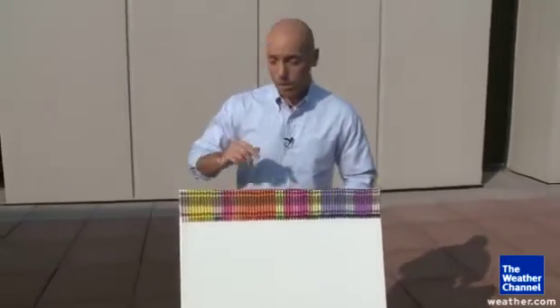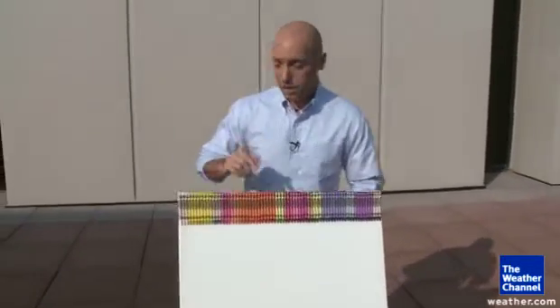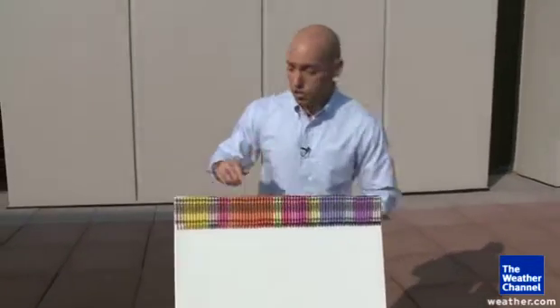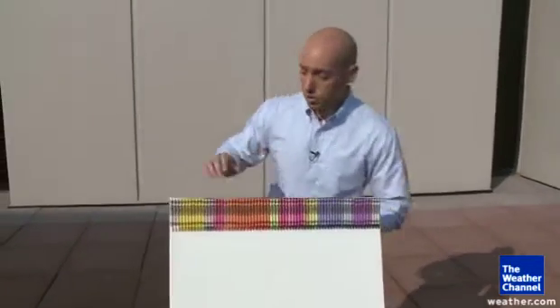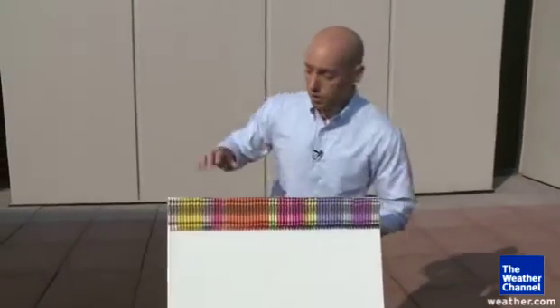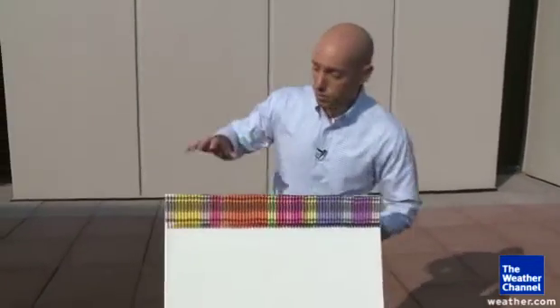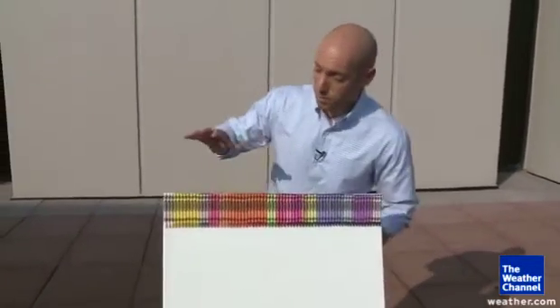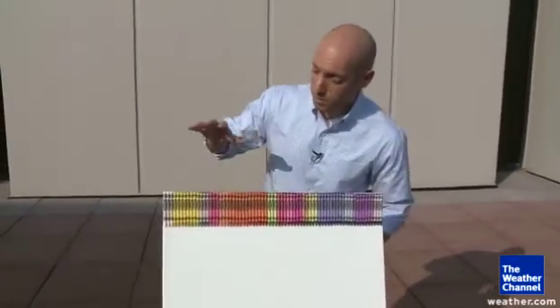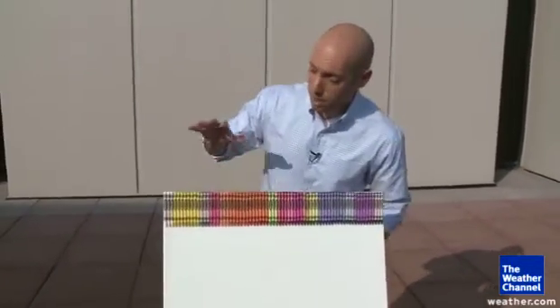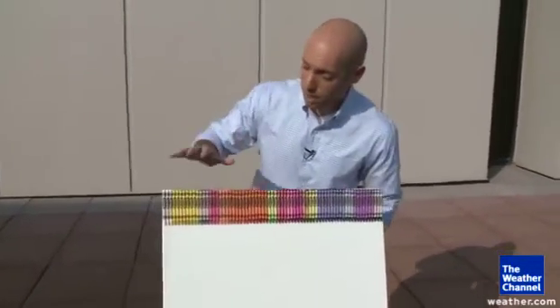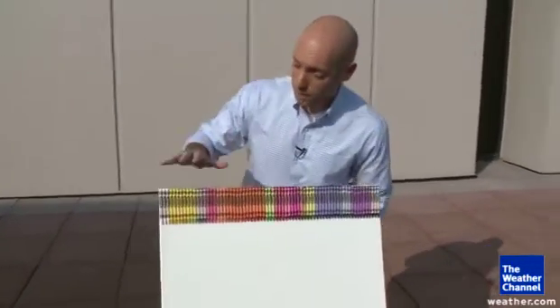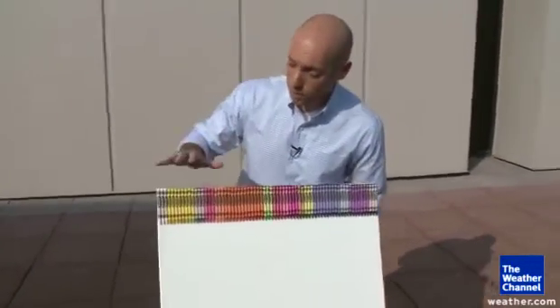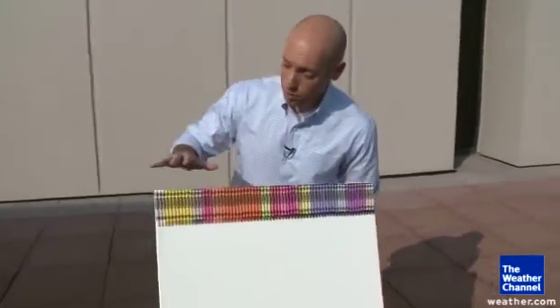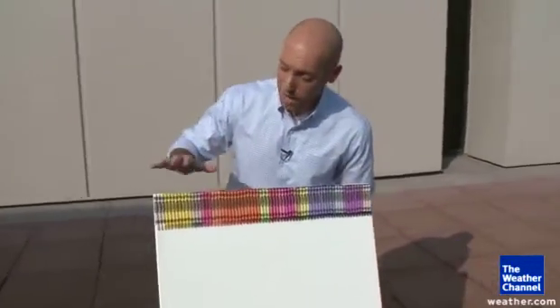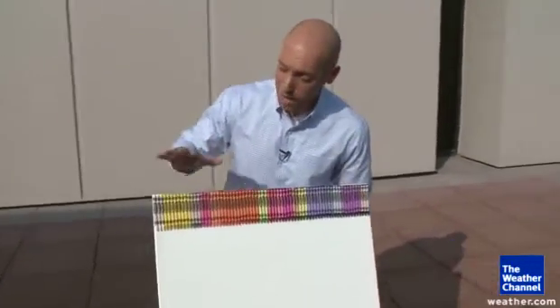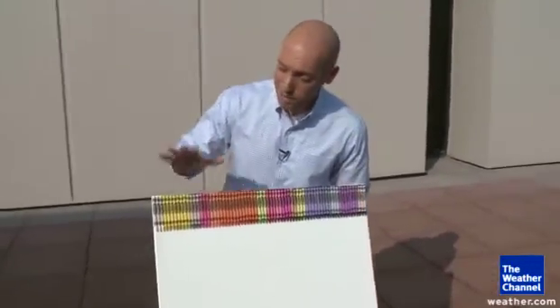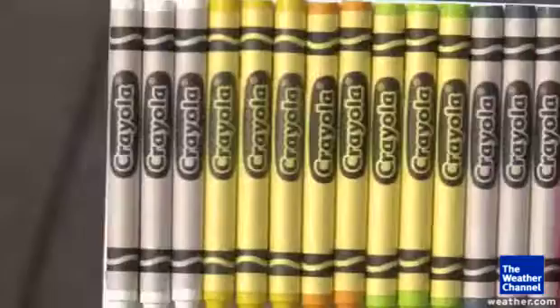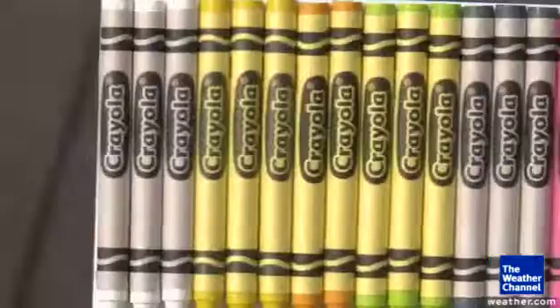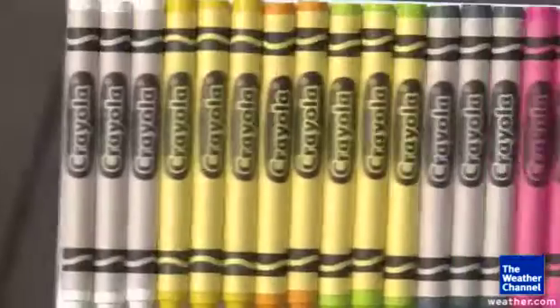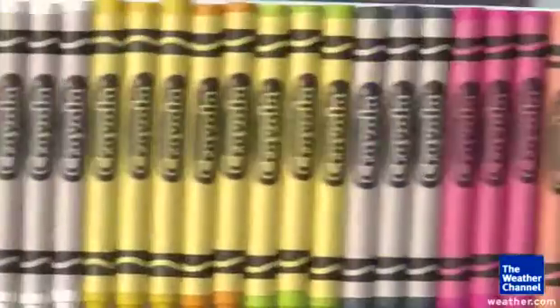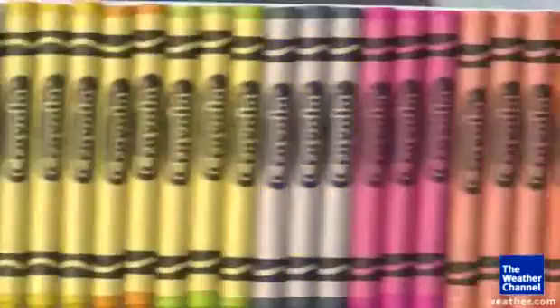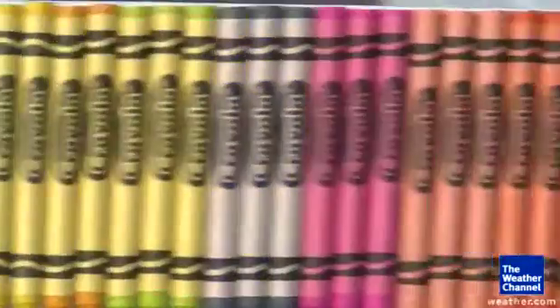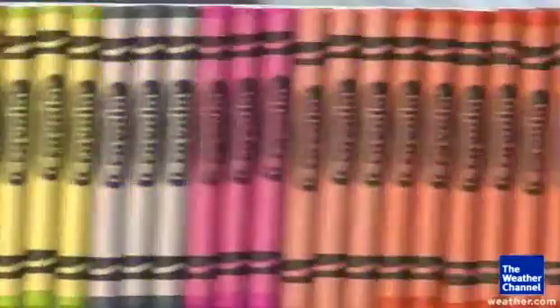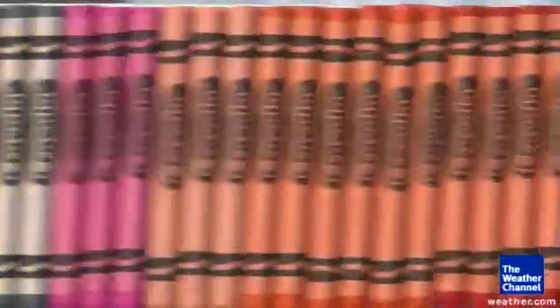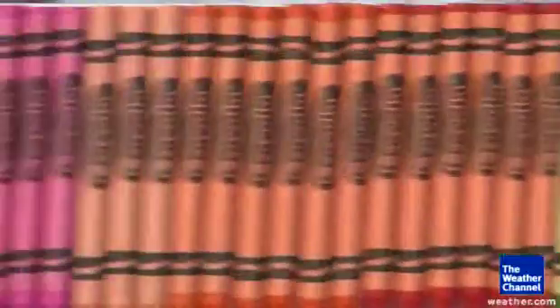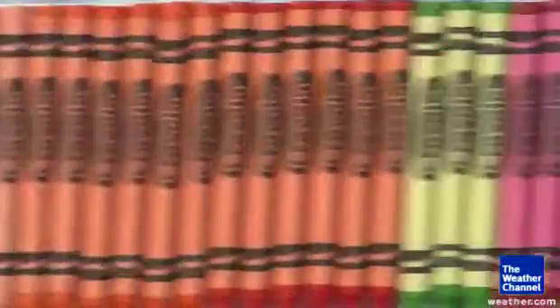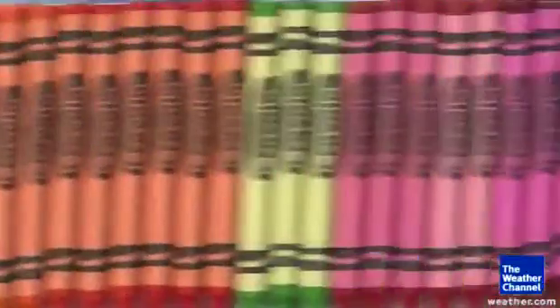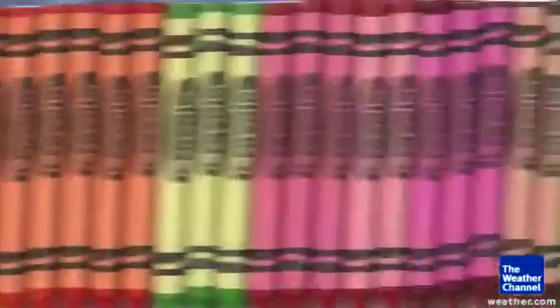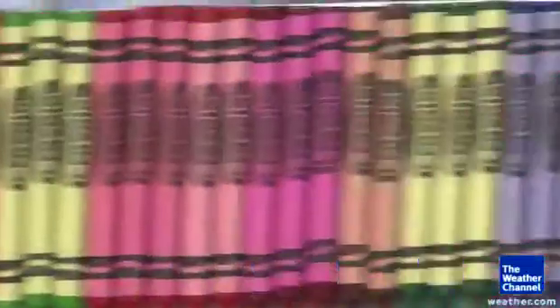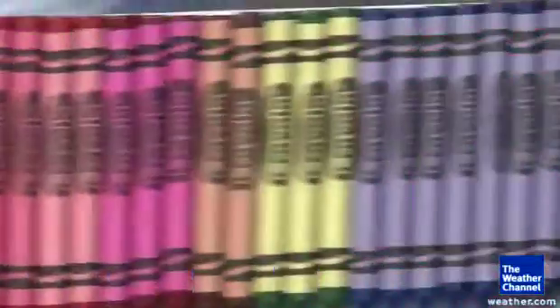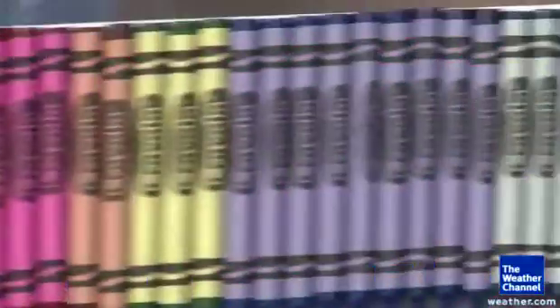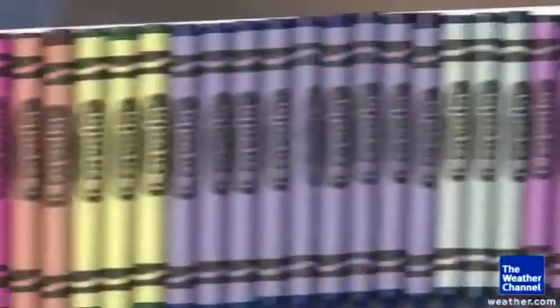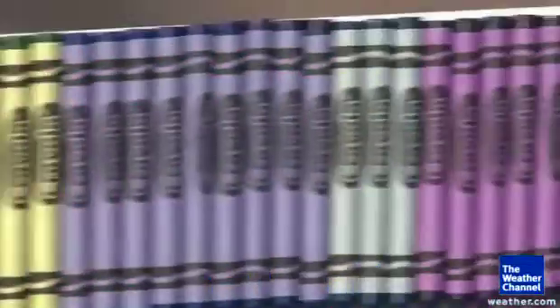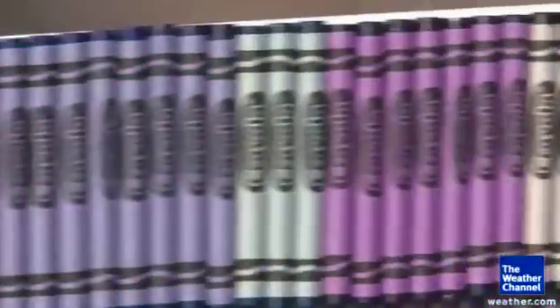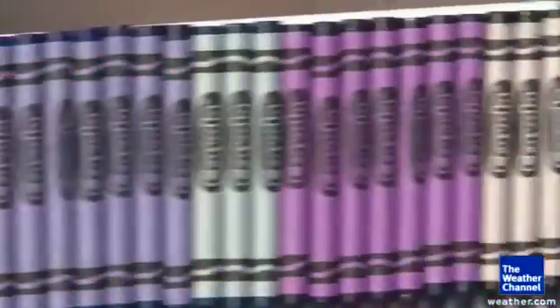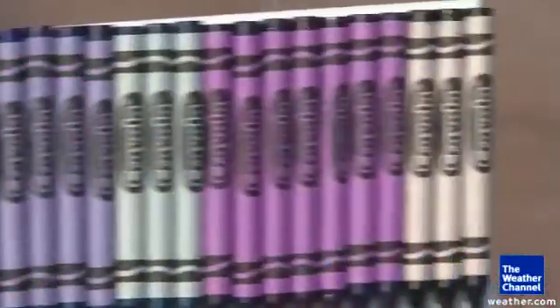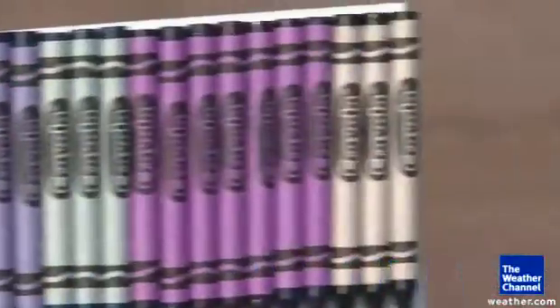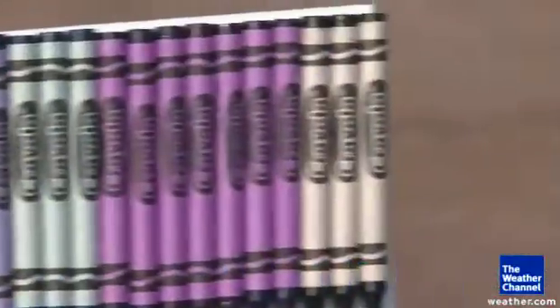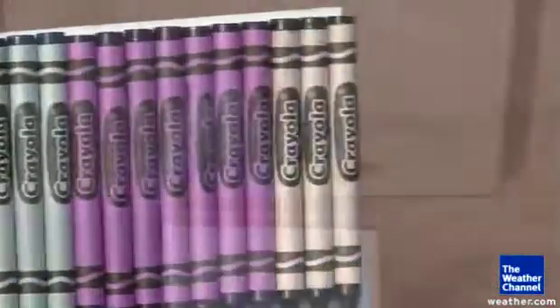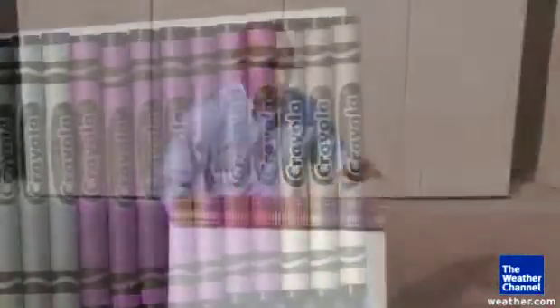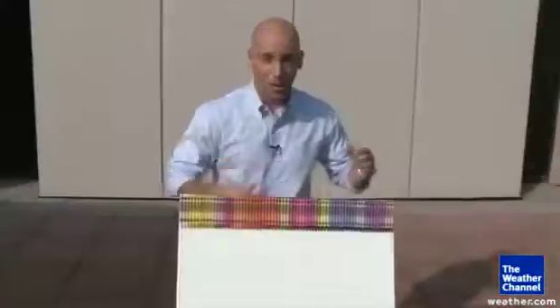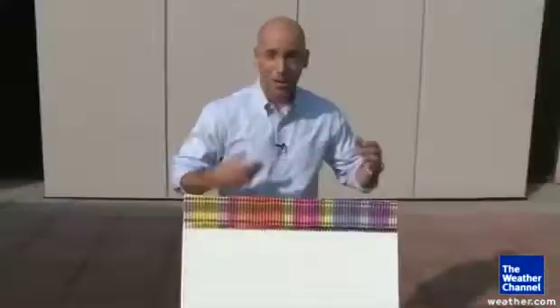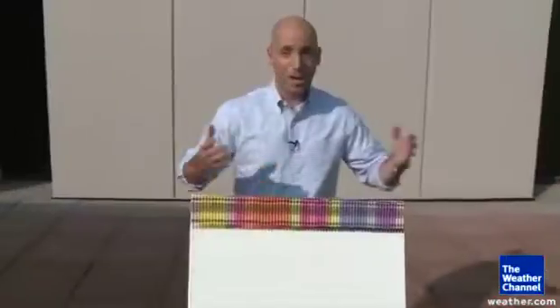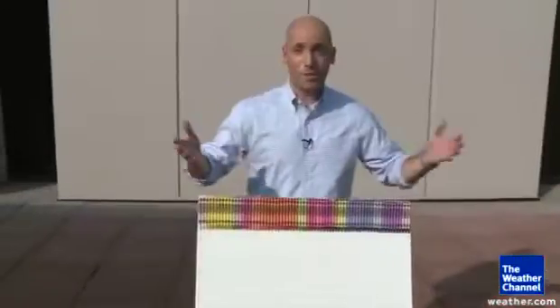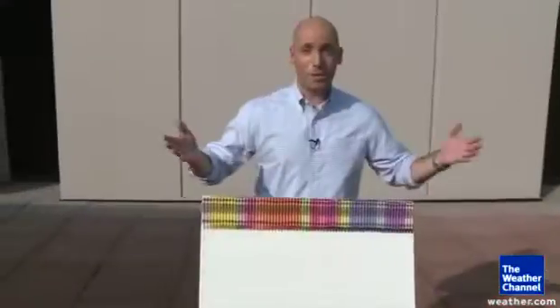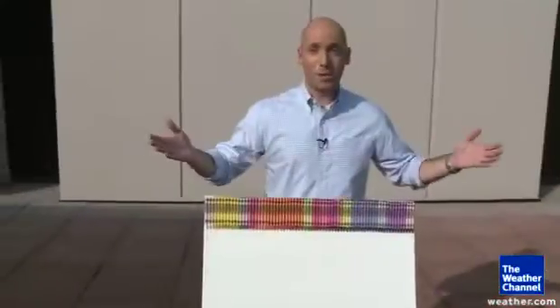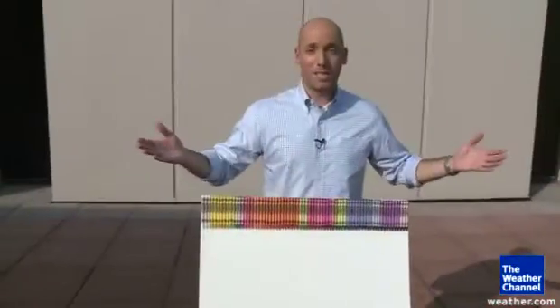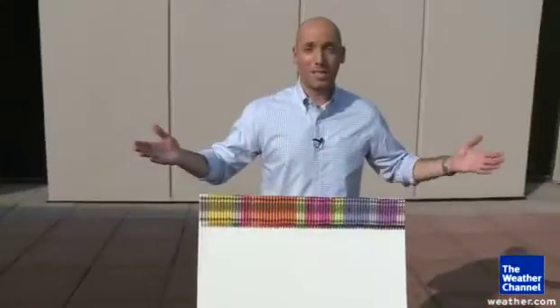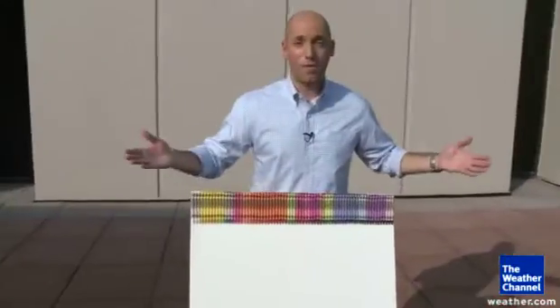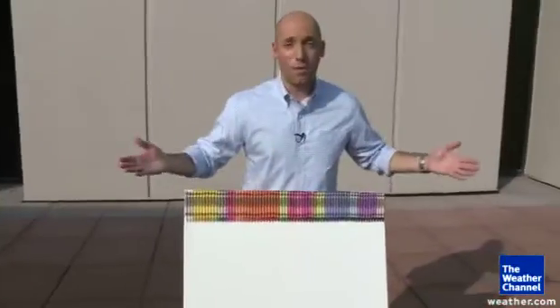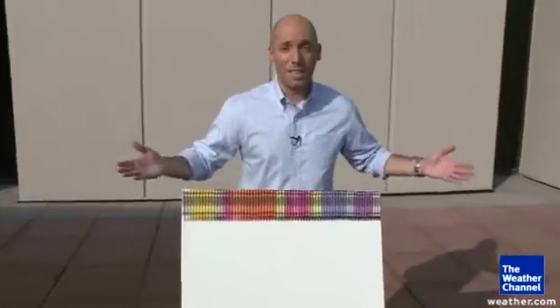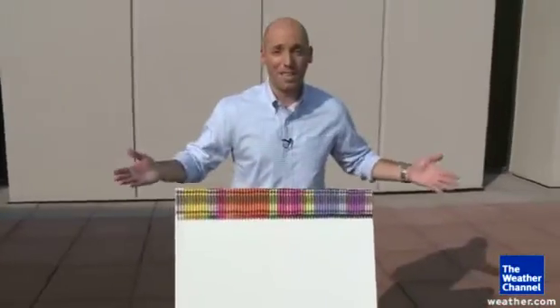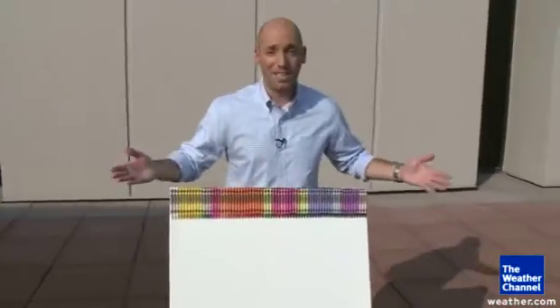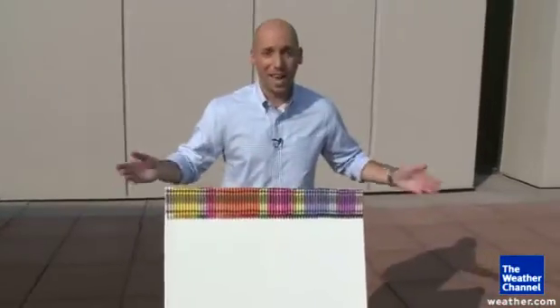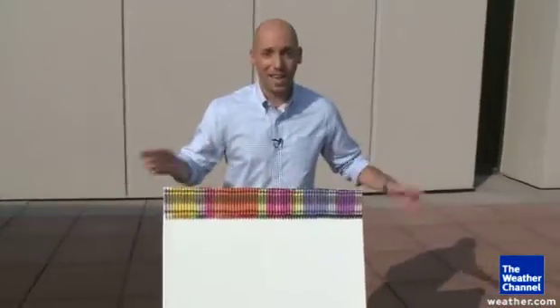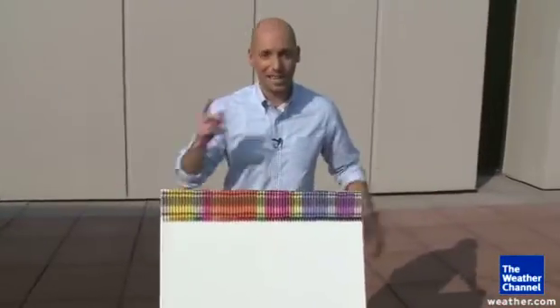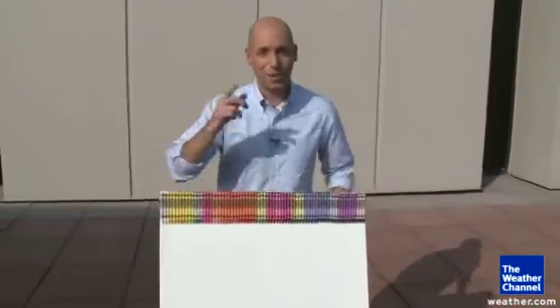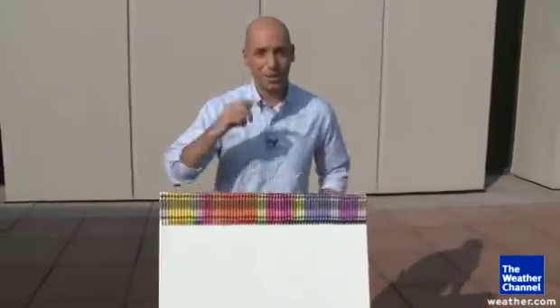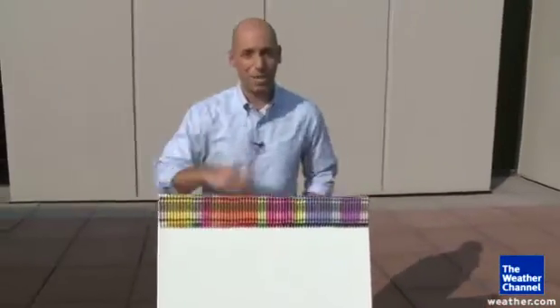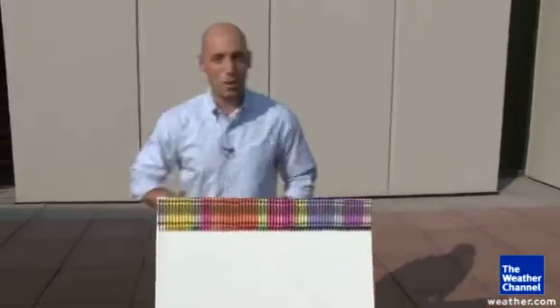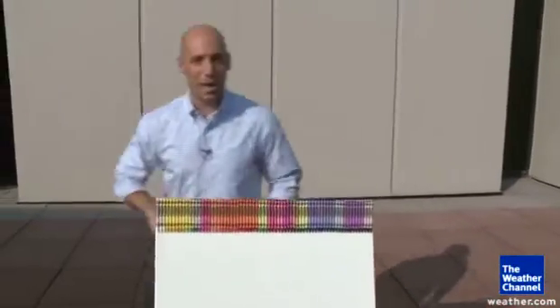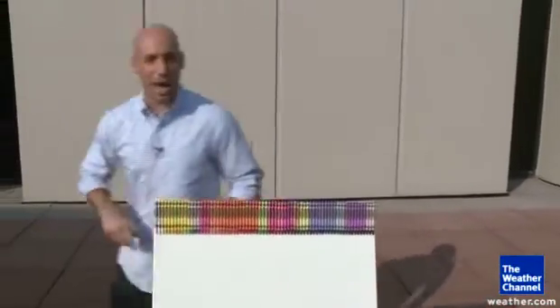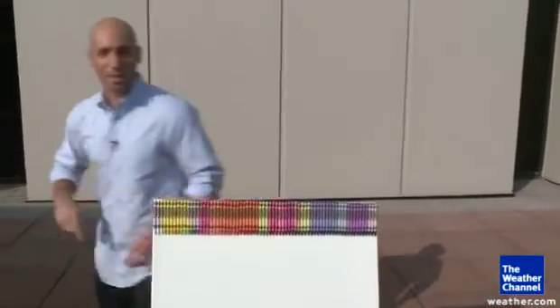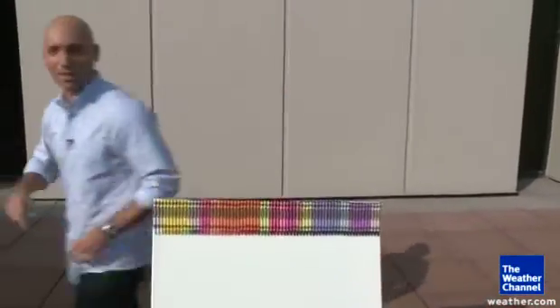We can show this with some colorful crayons — light colors on one side, dark colors on the other — and all you have to do is leave them in the sun, and you'll see what happens.